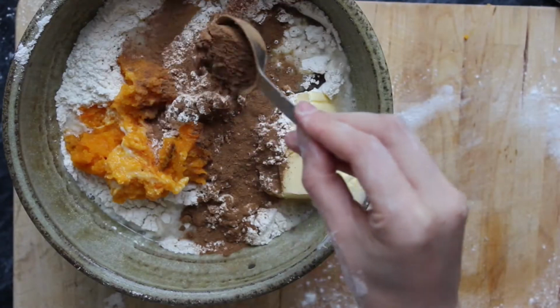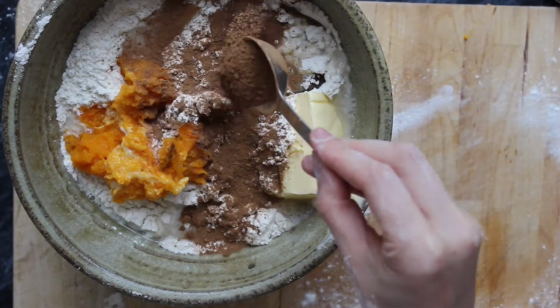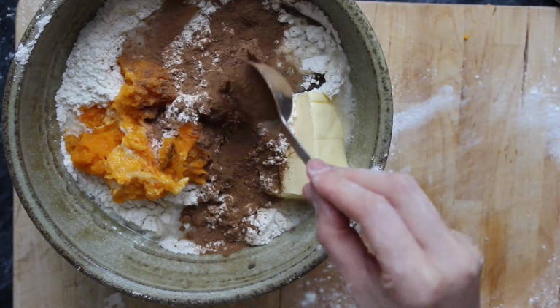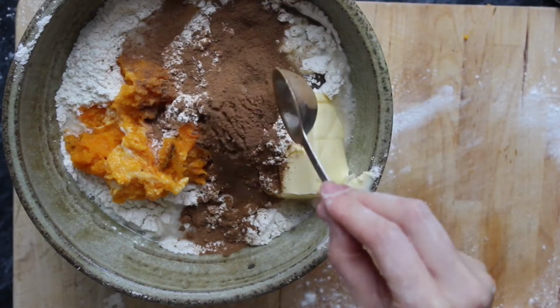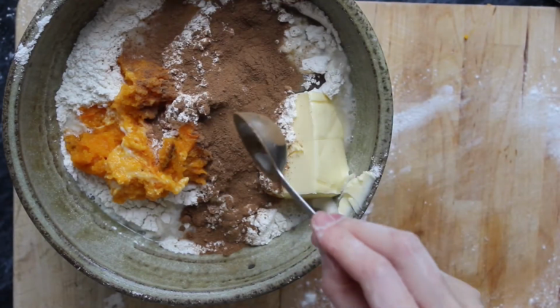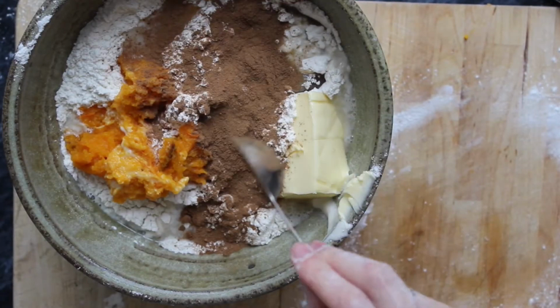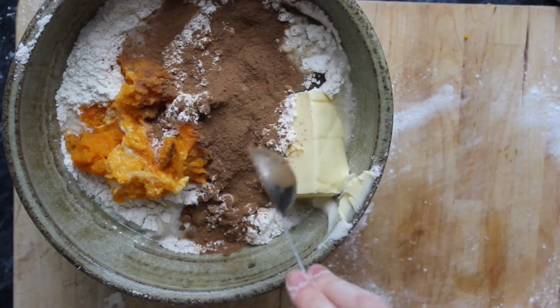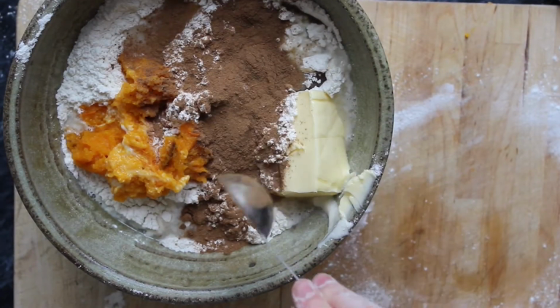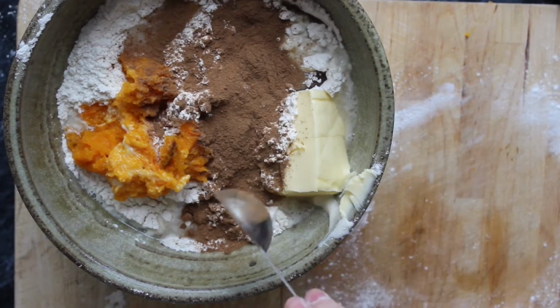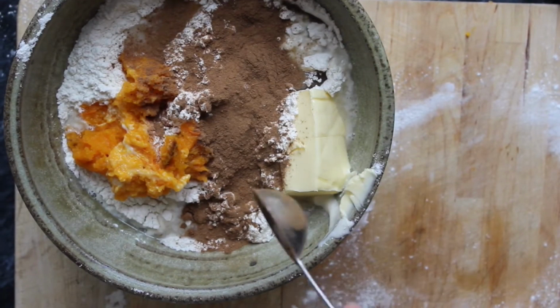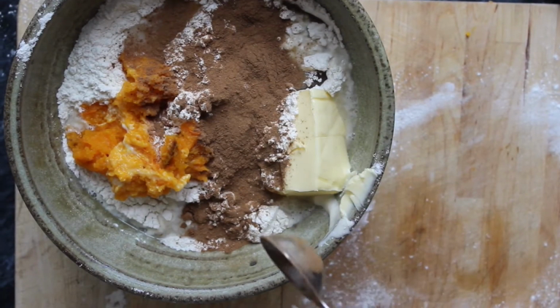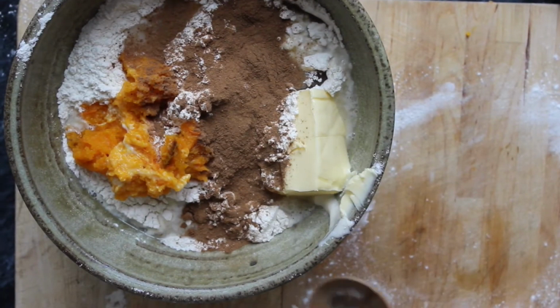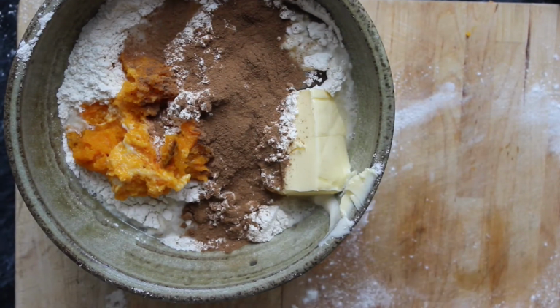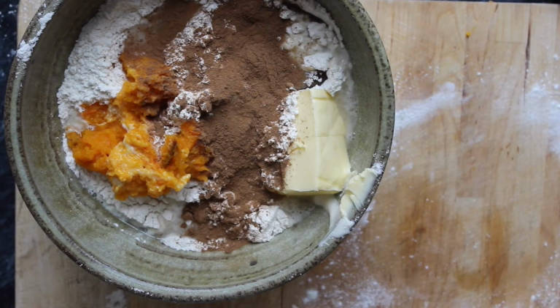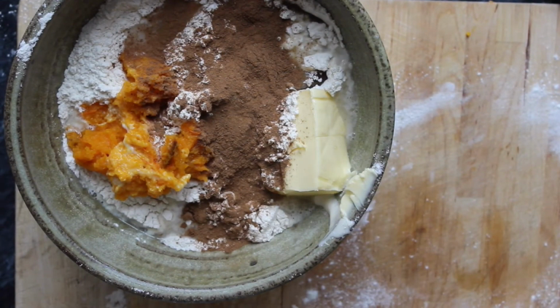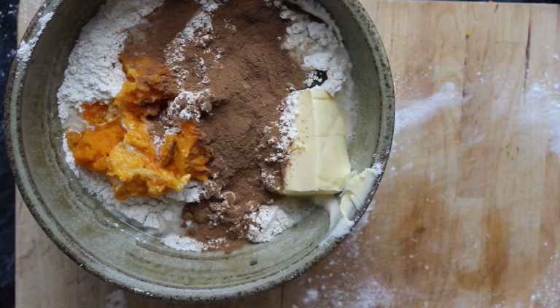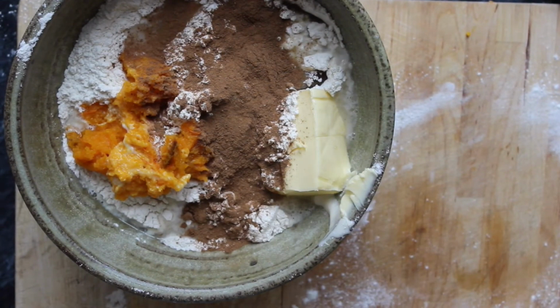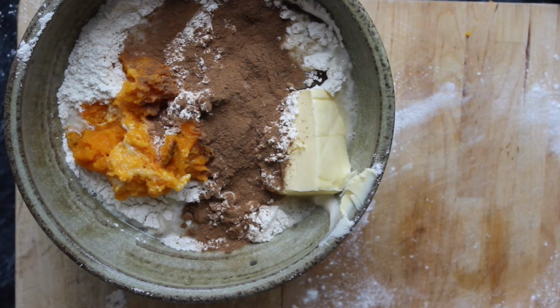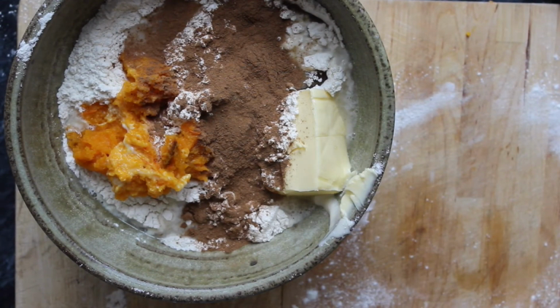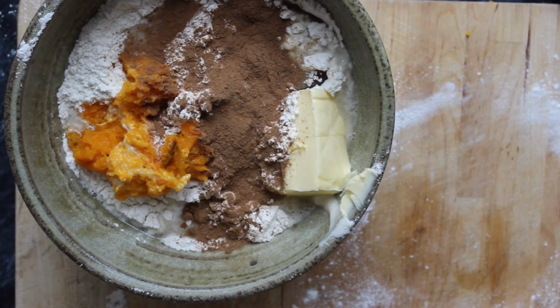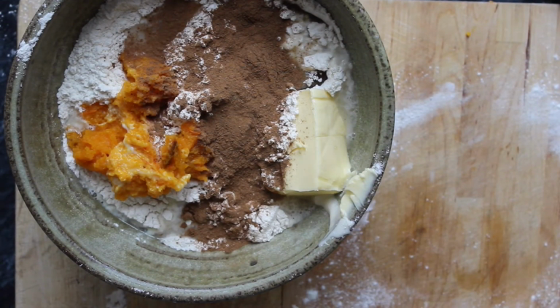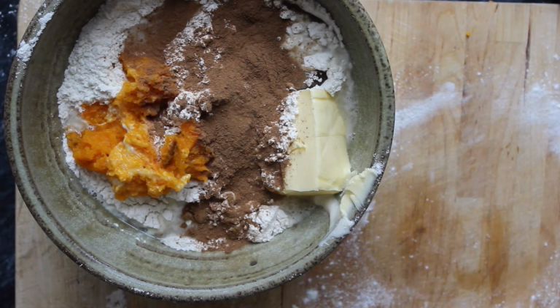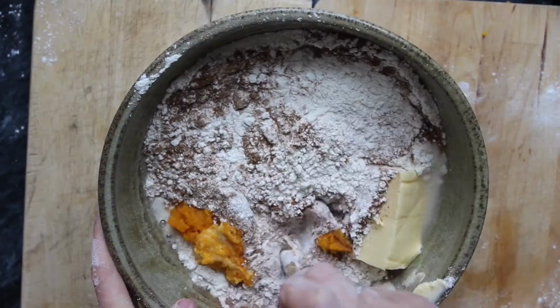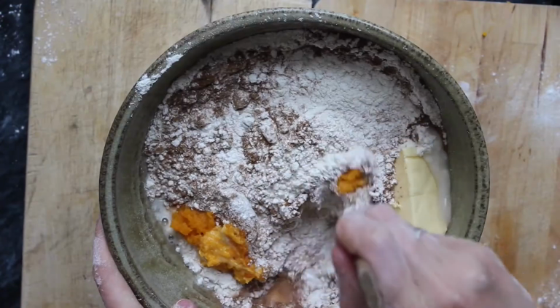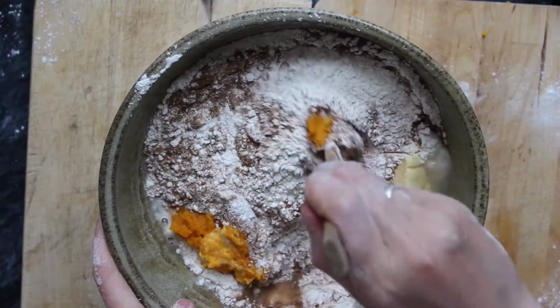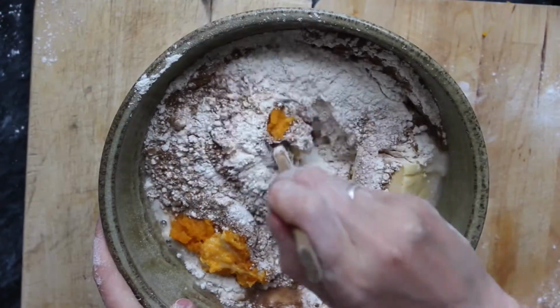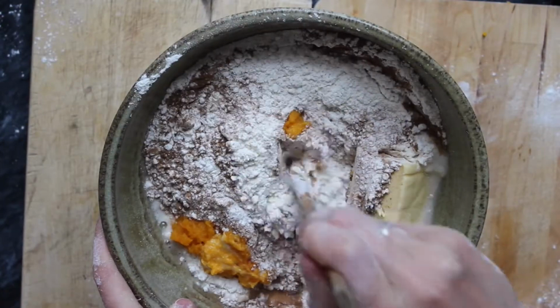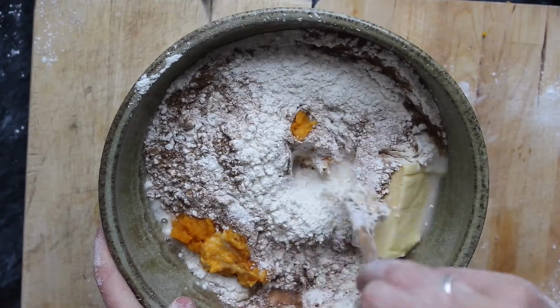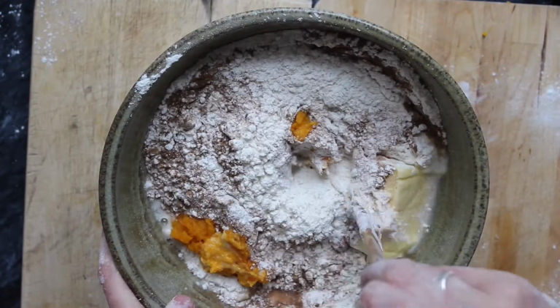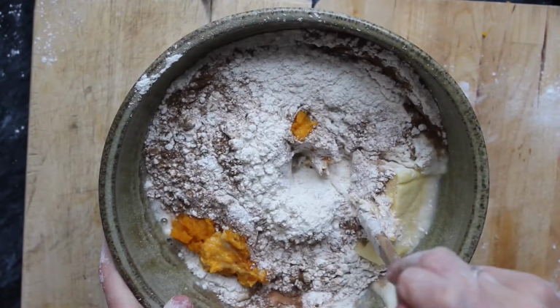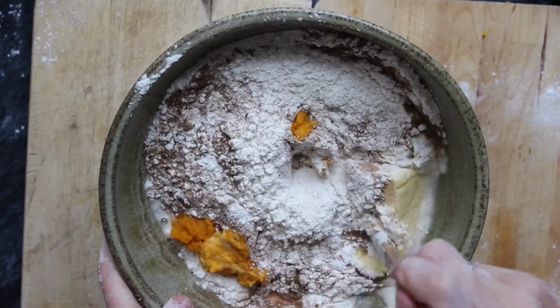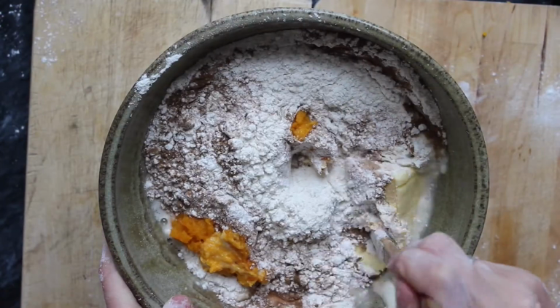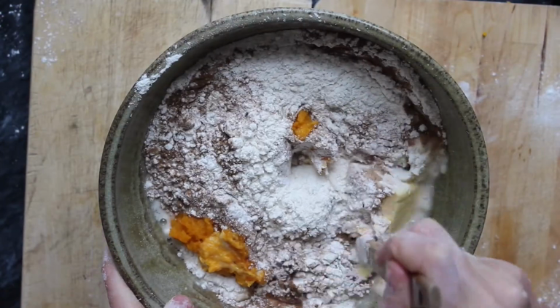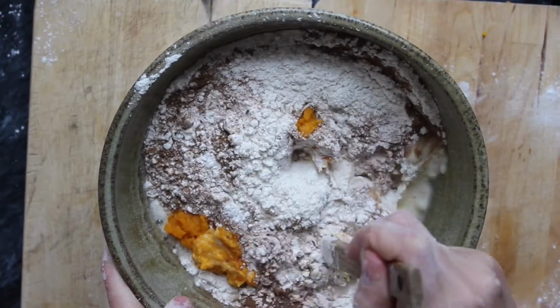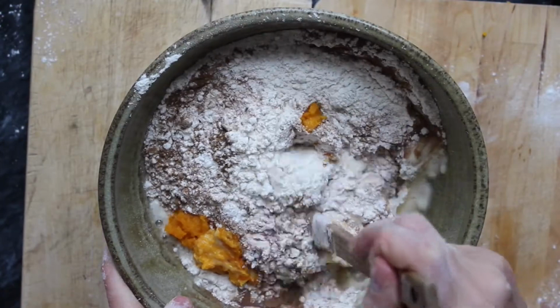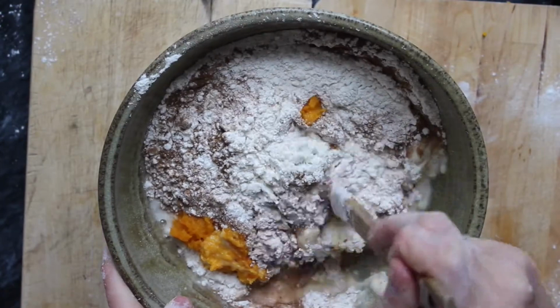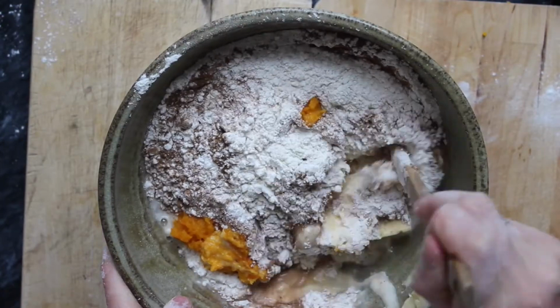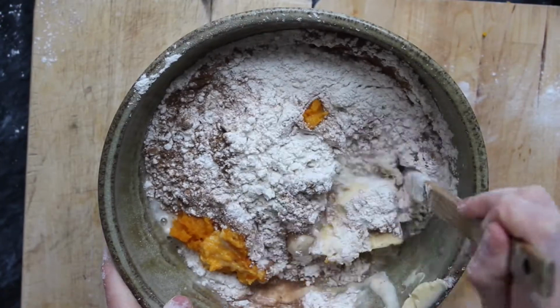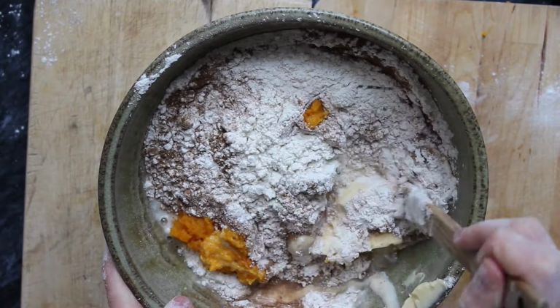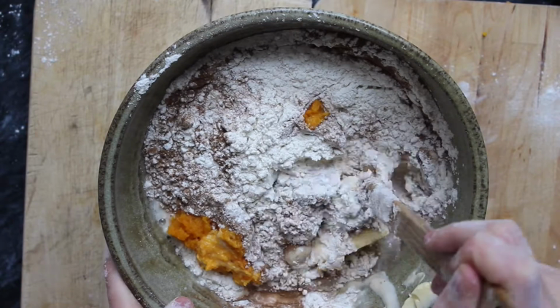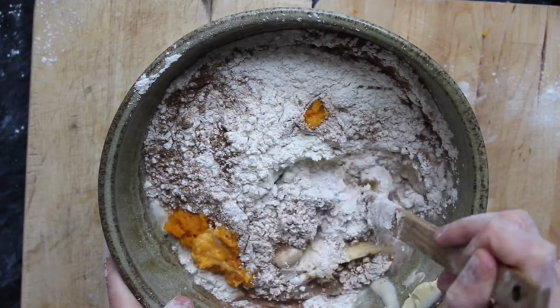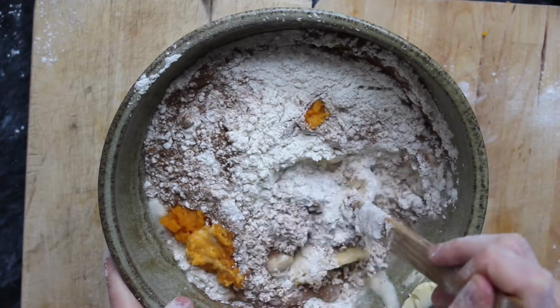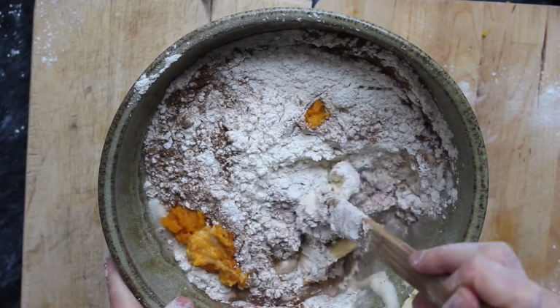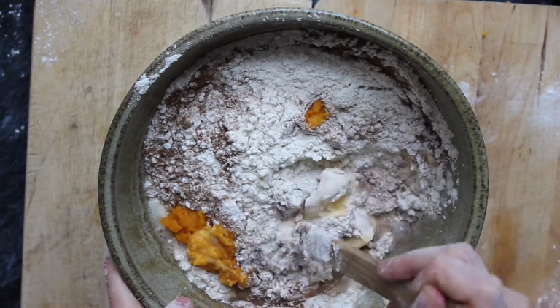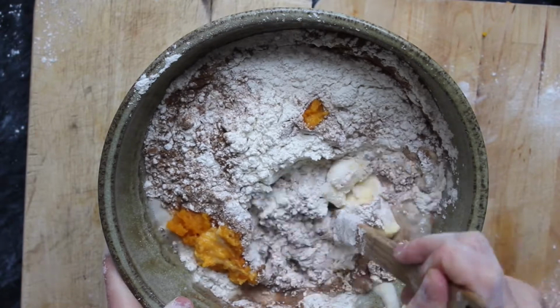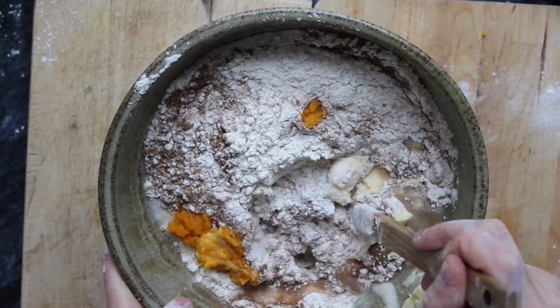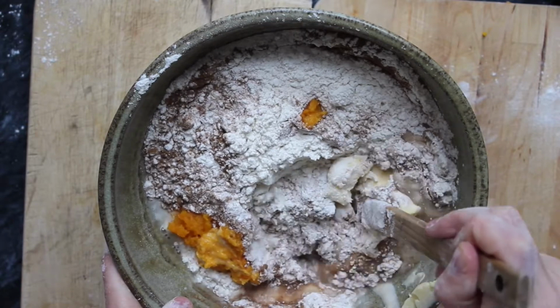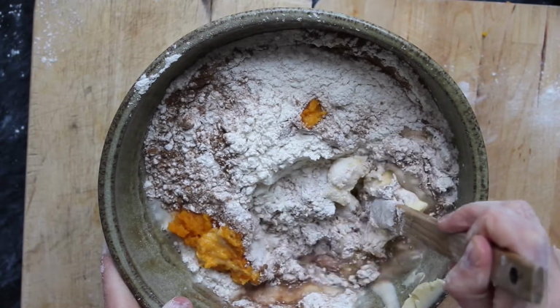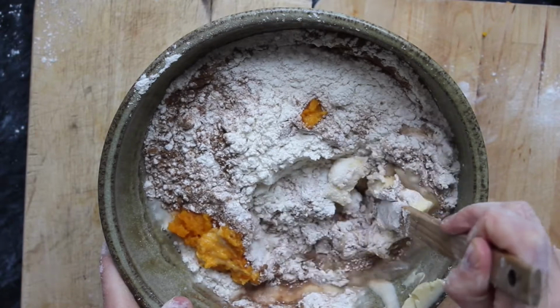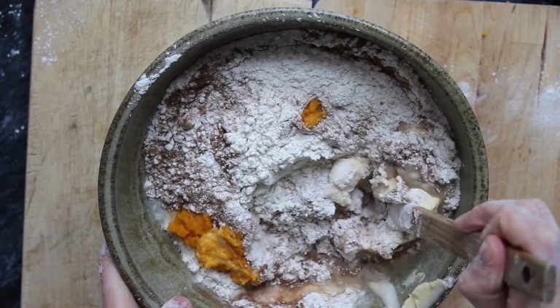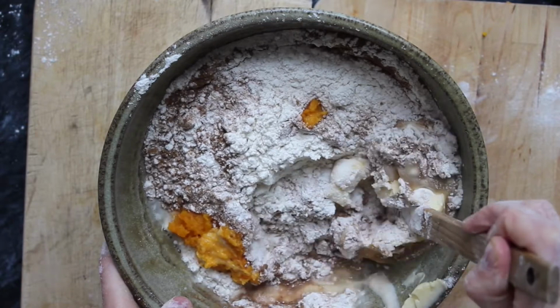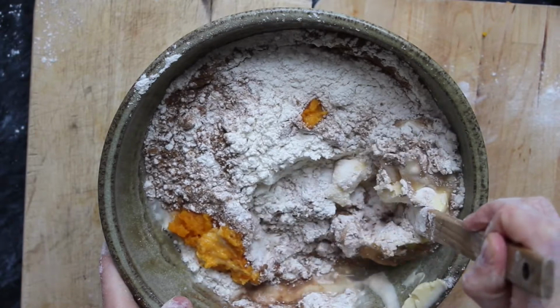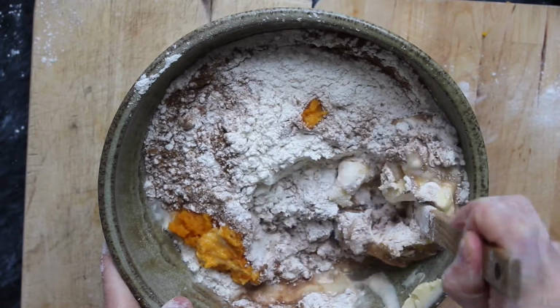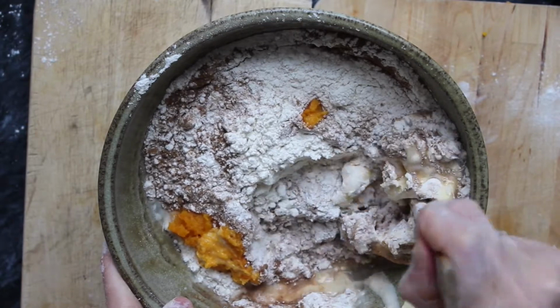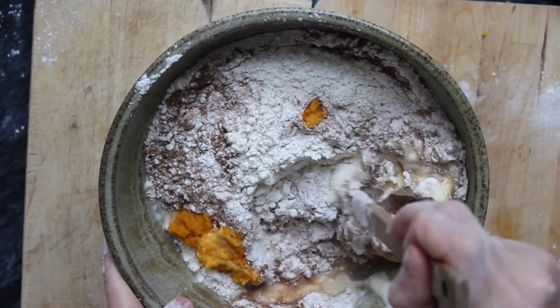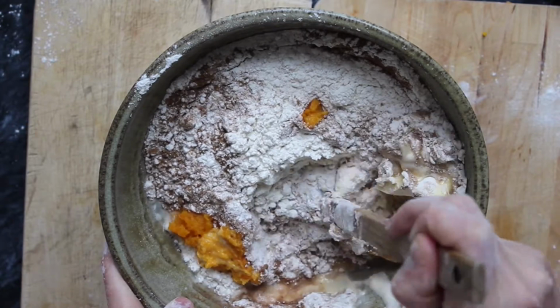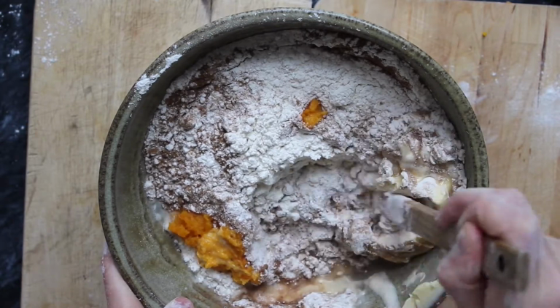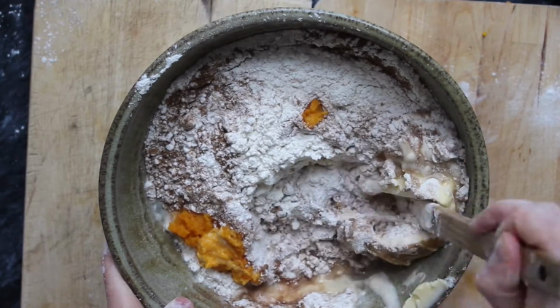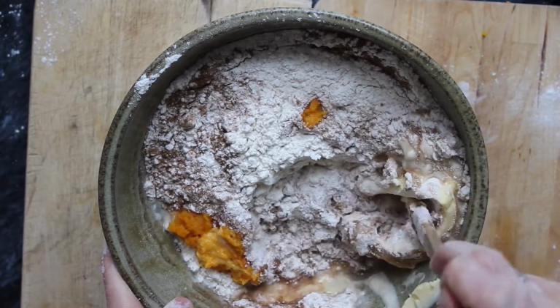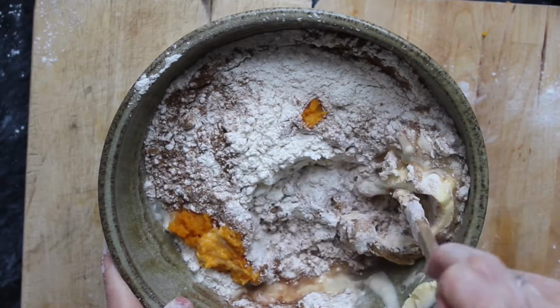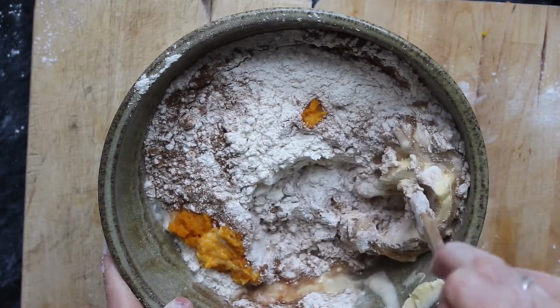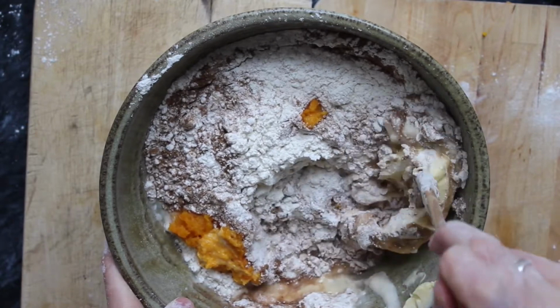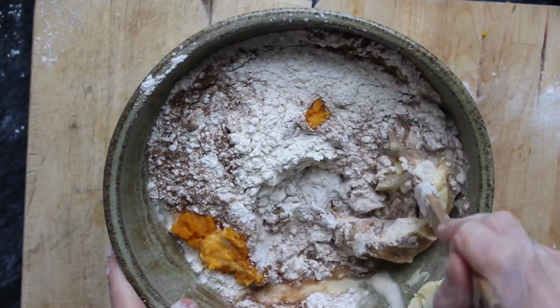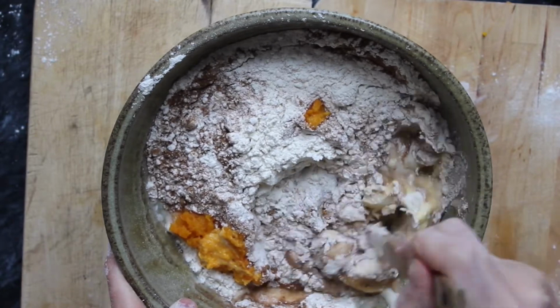I'm going to knead this dough for a few minutes and then put it into a bowl and cover the bowl with a plate and leave it on the counter for at least five hours.